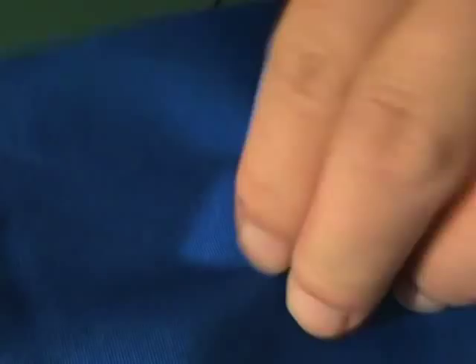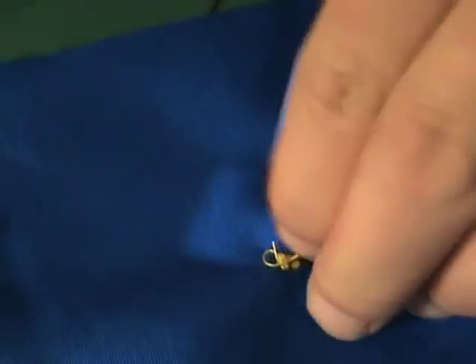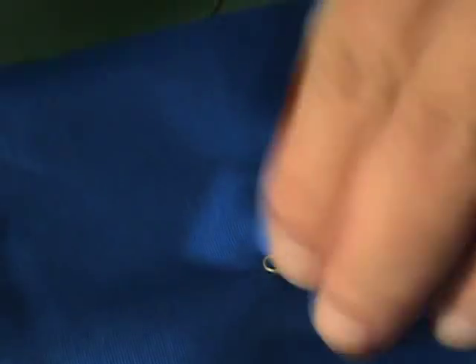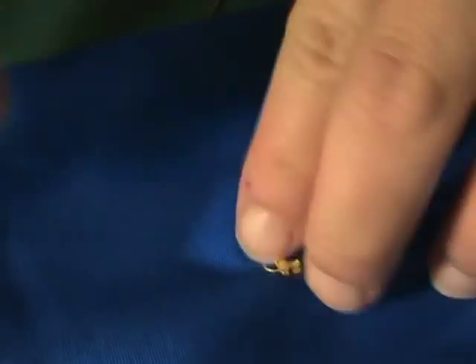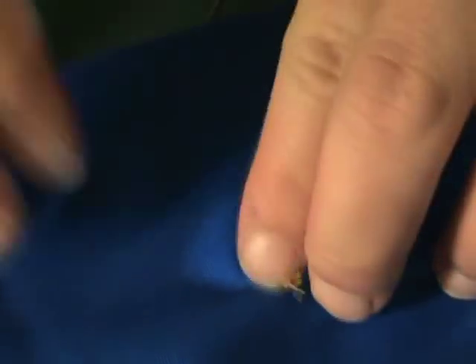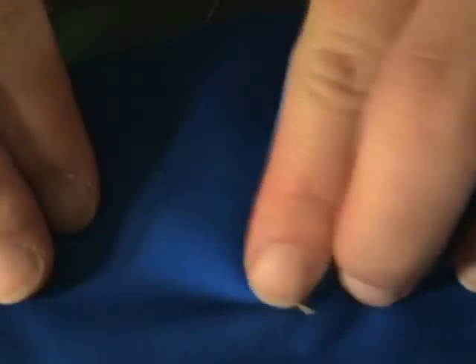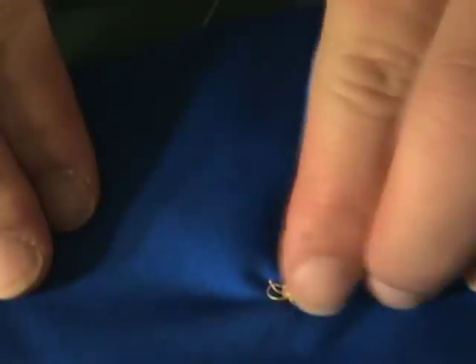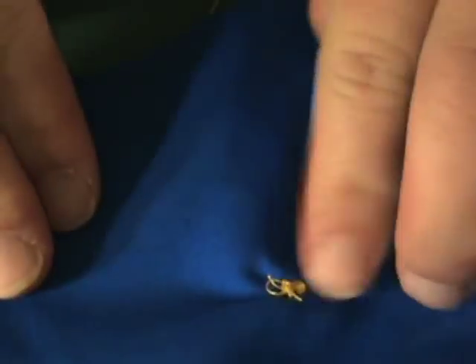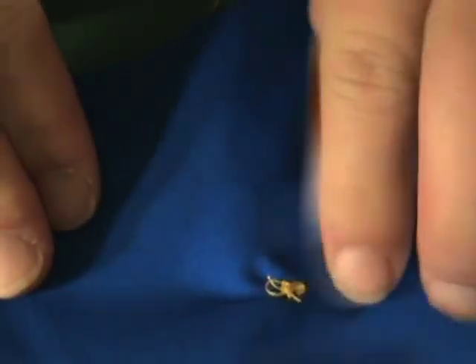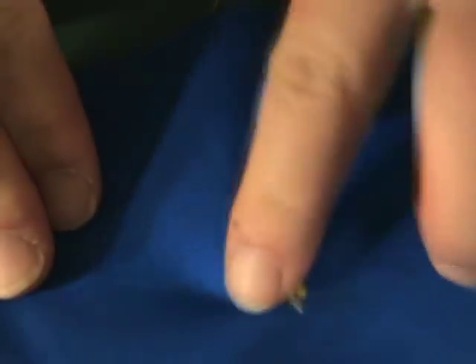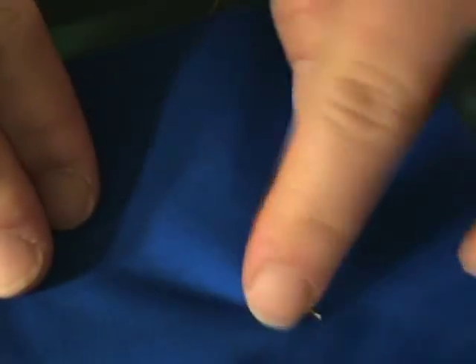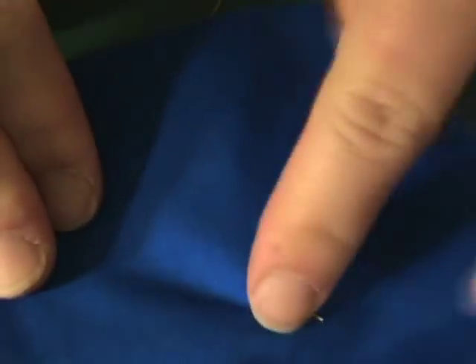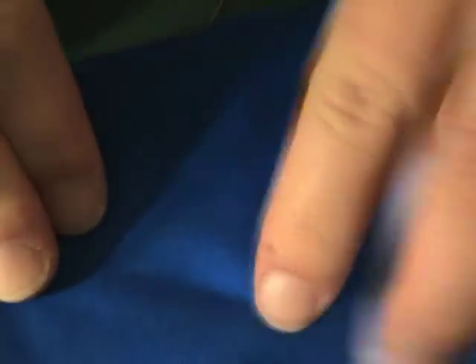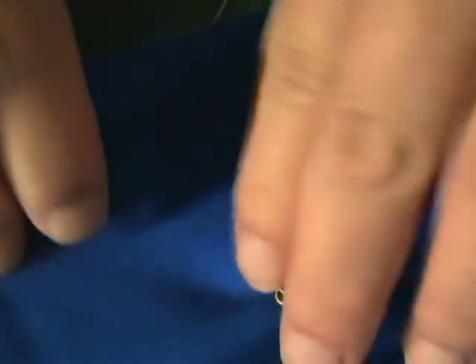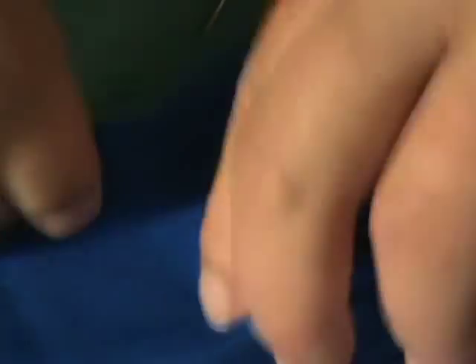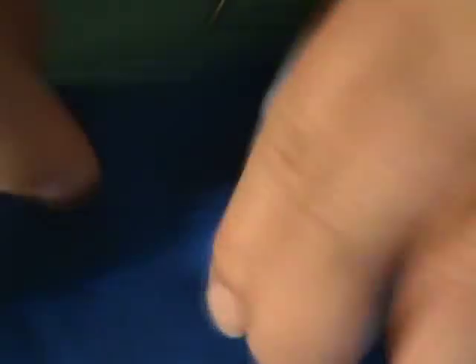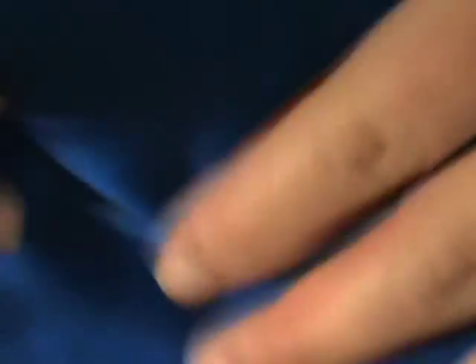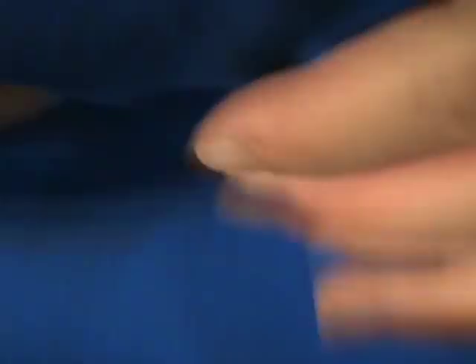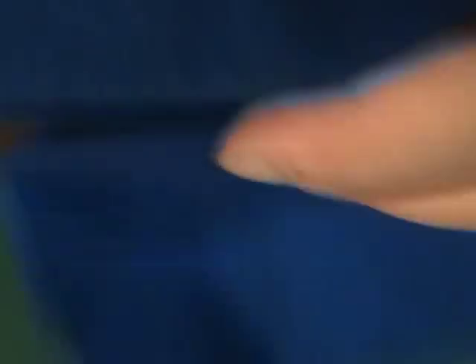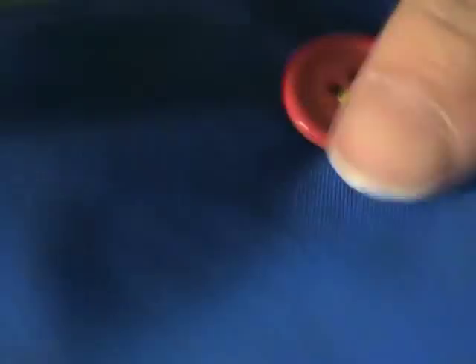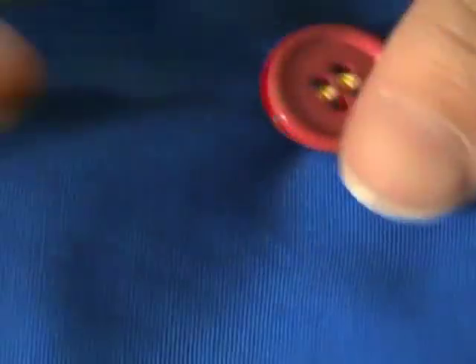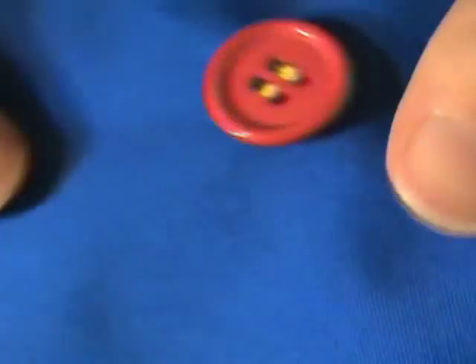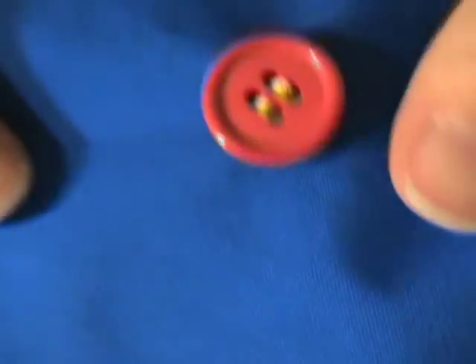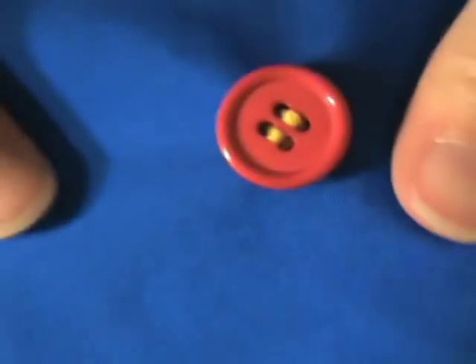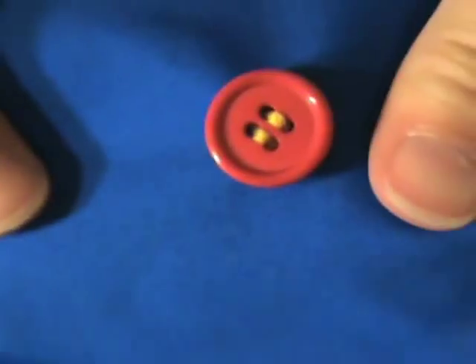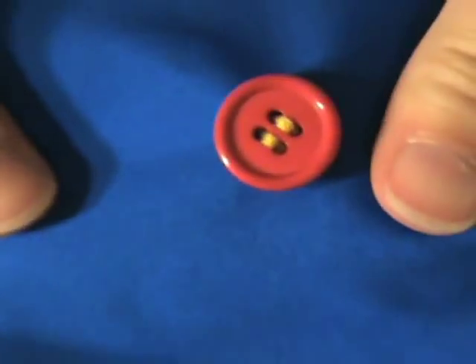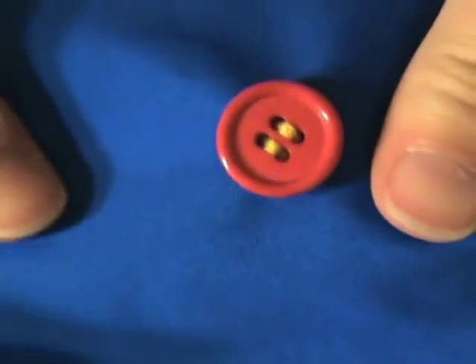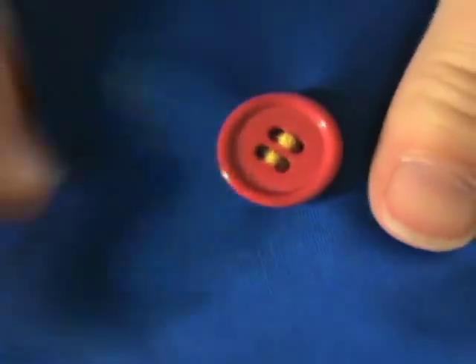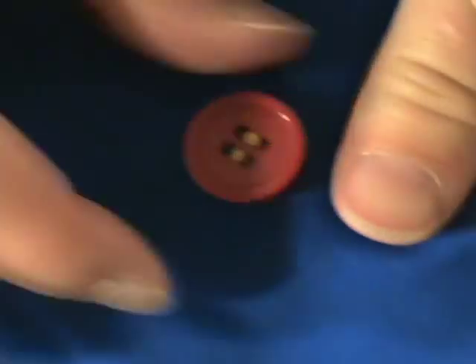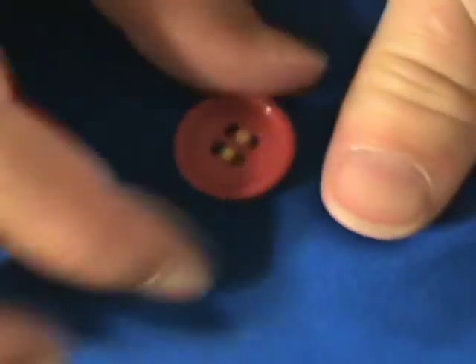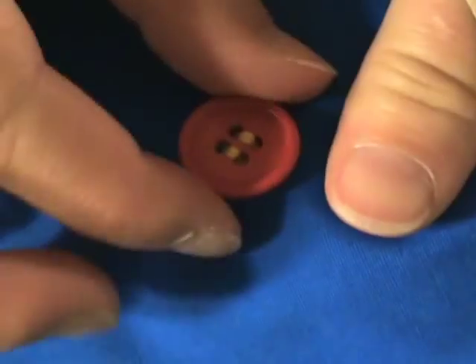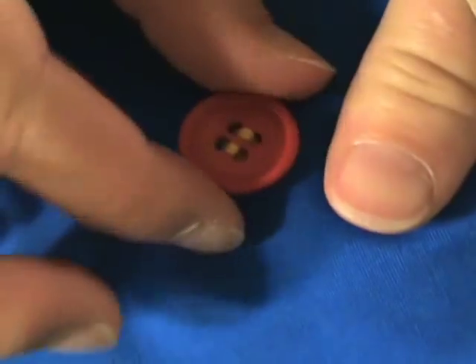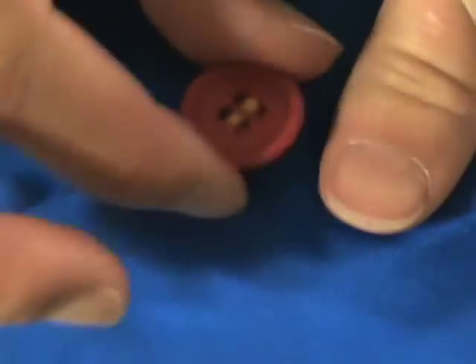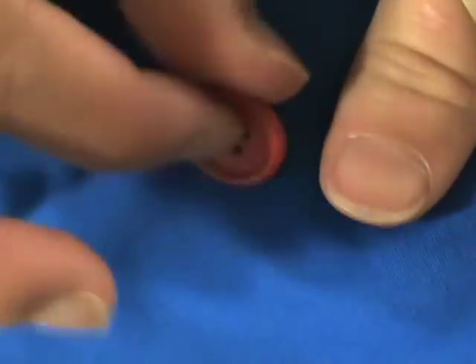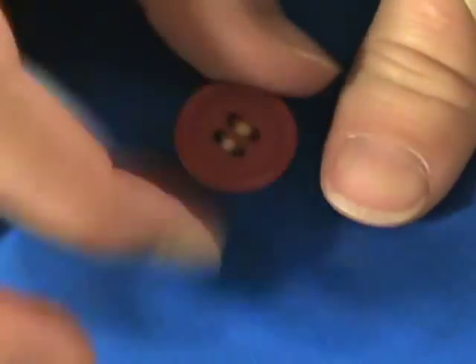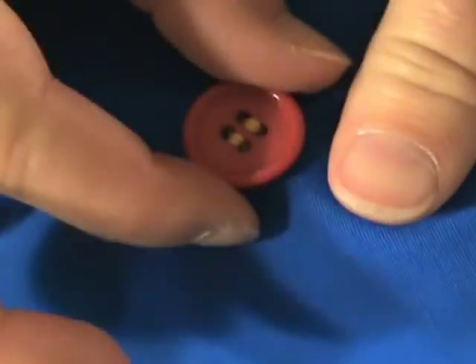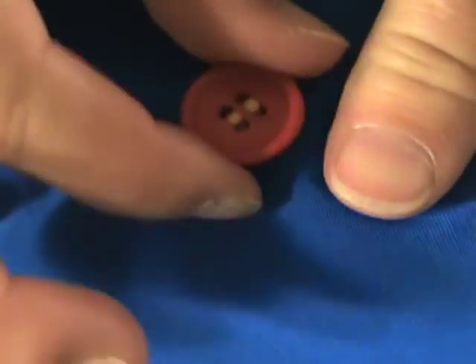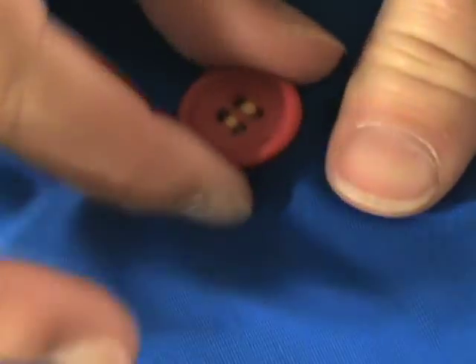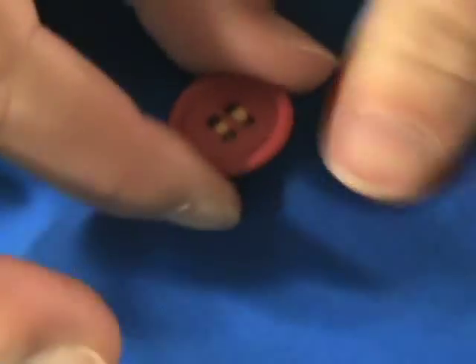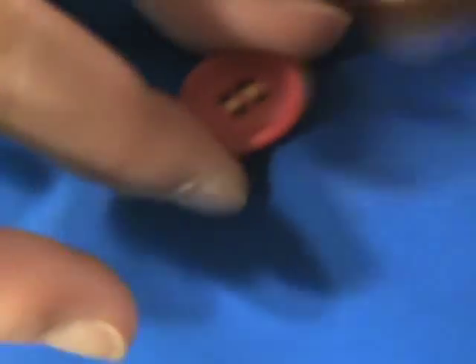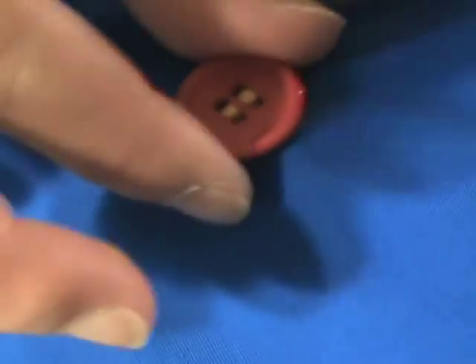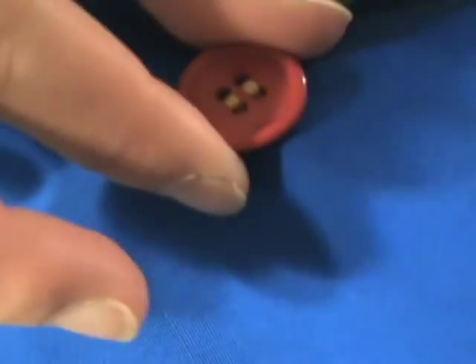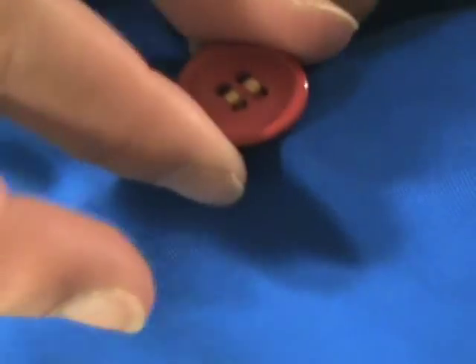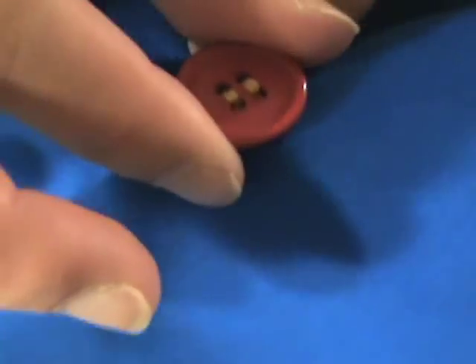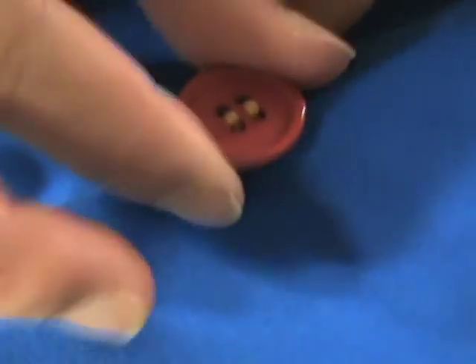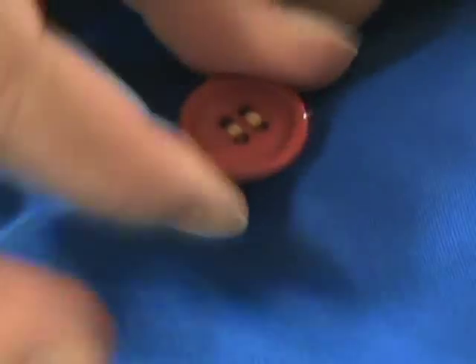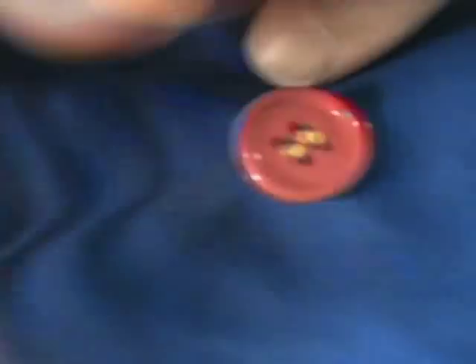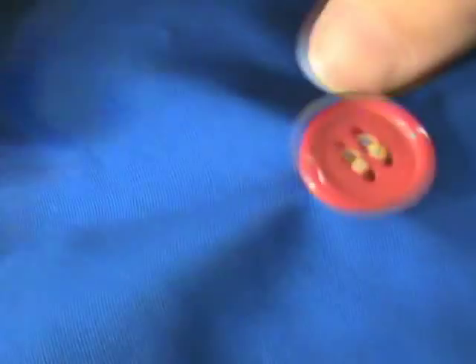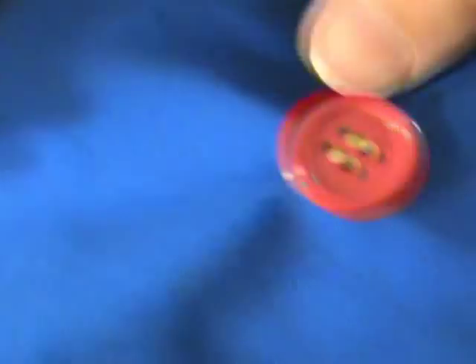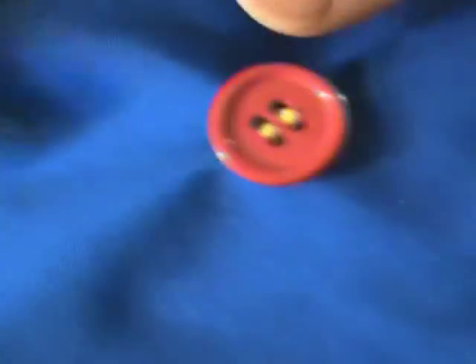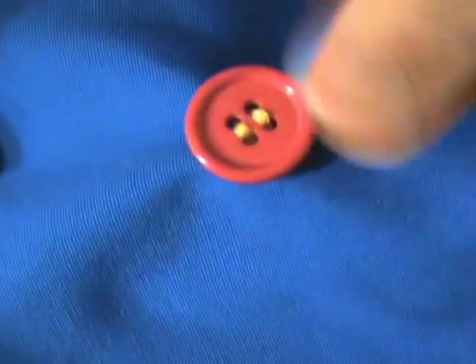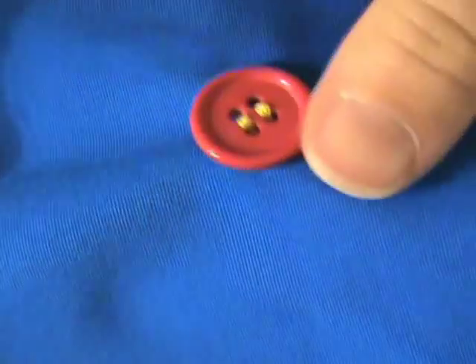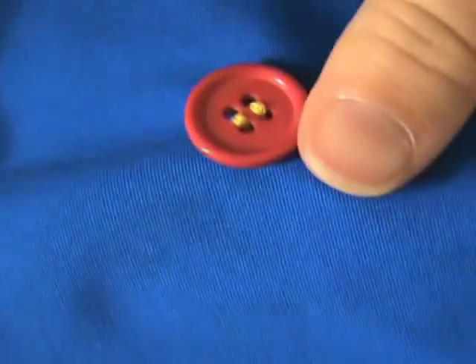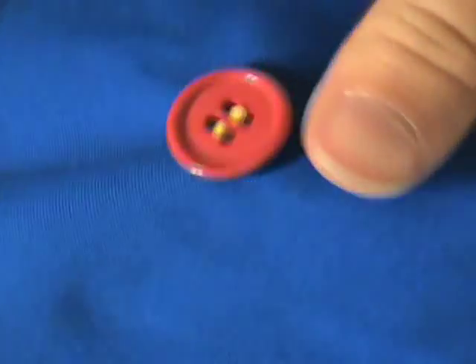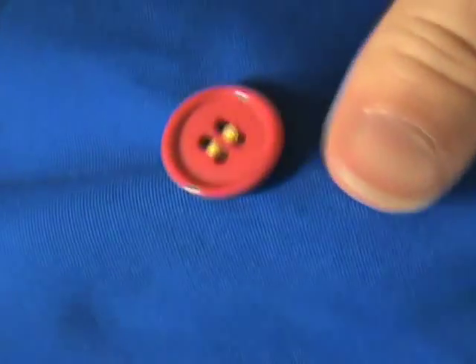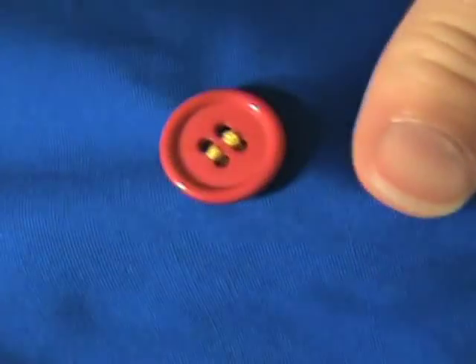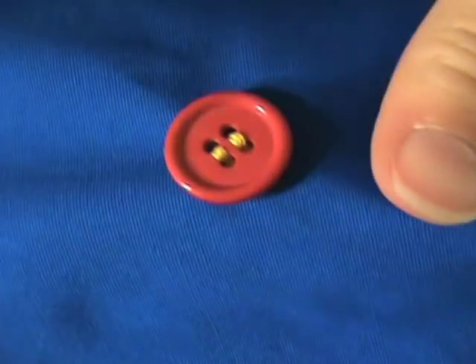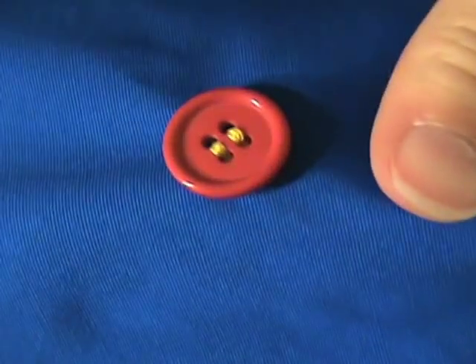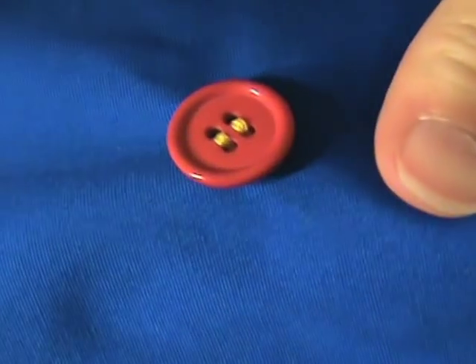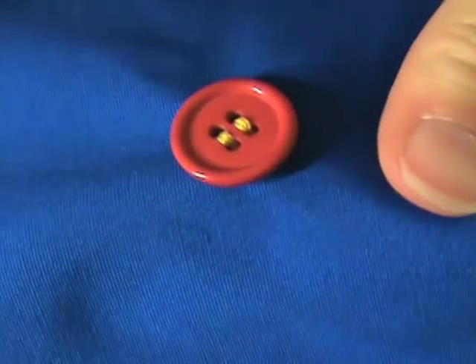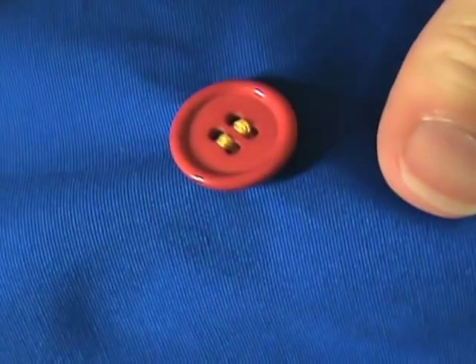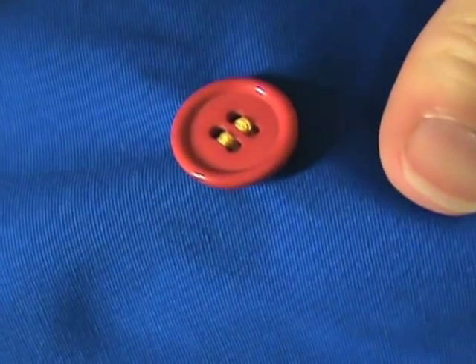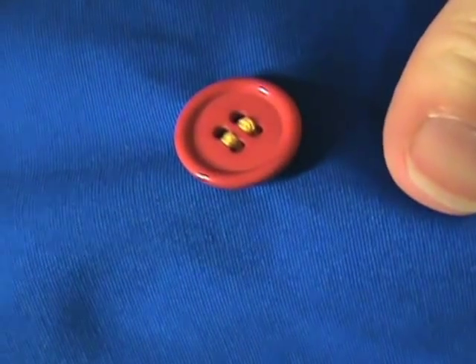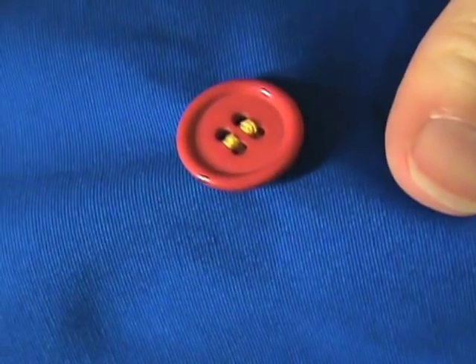And there's the back. Here's the front. The button is nice and strong and secure — ready to wear.